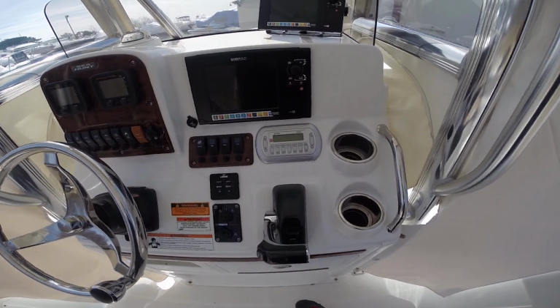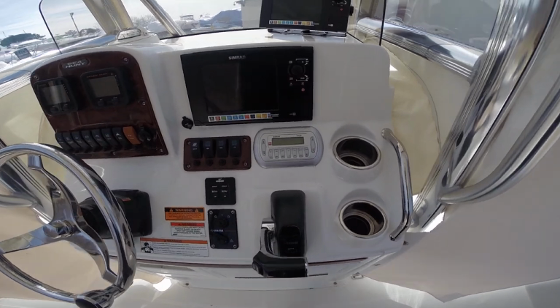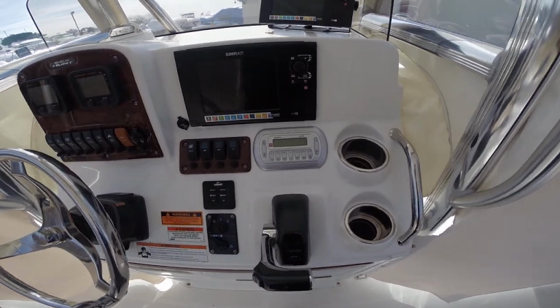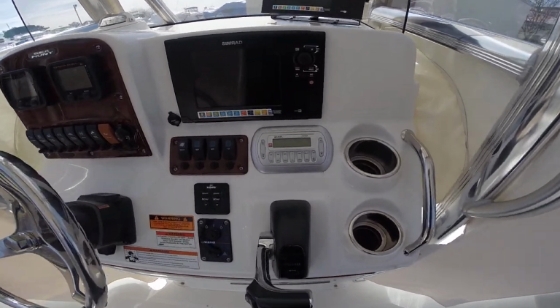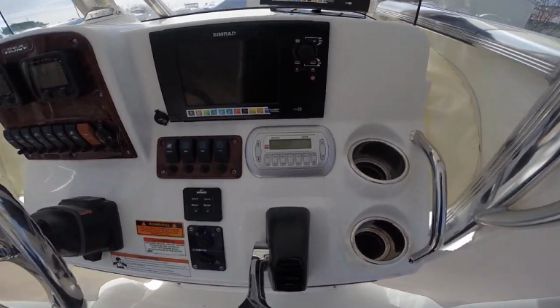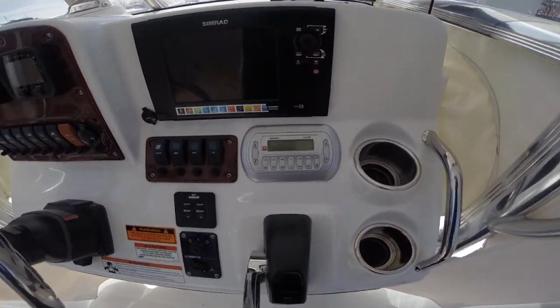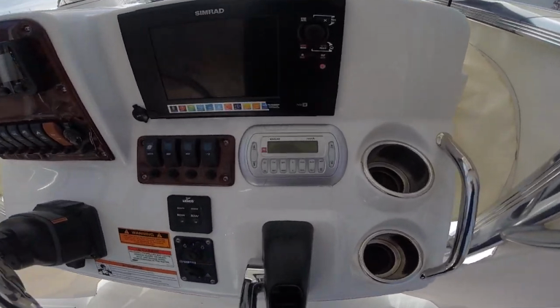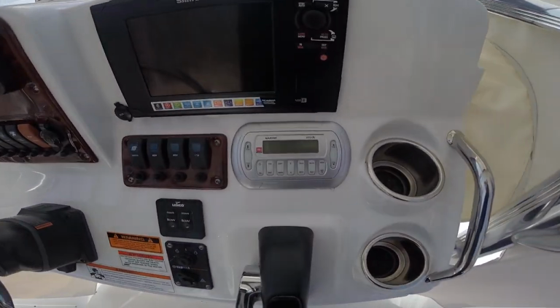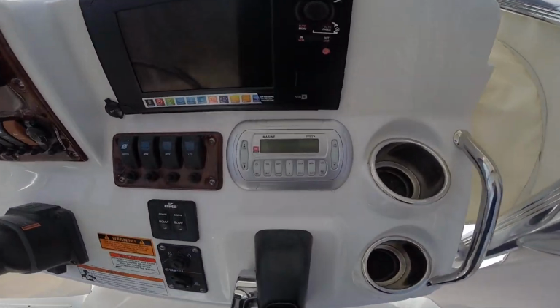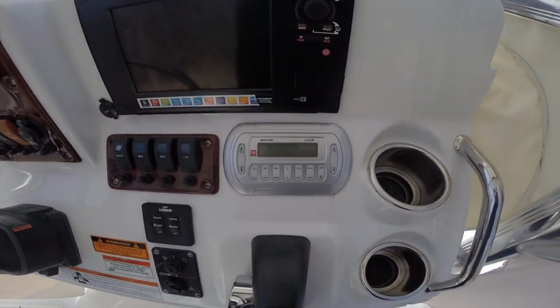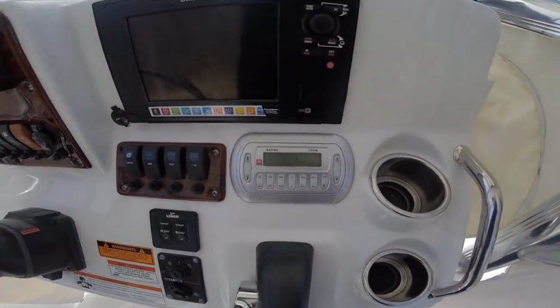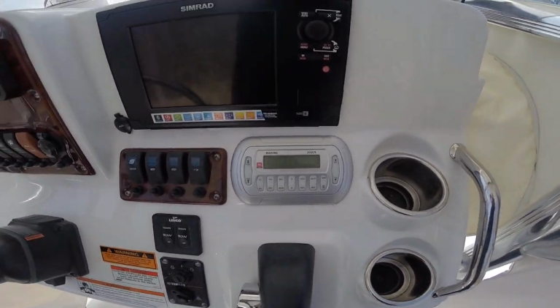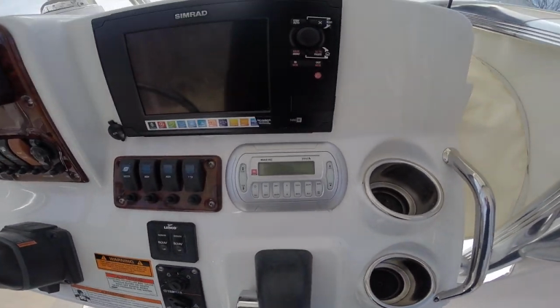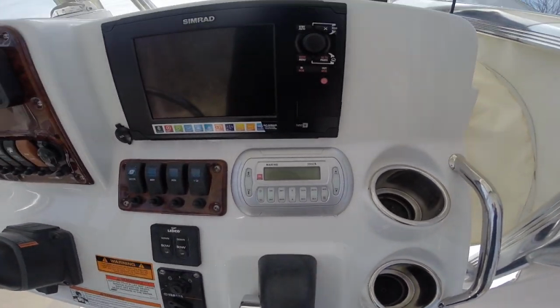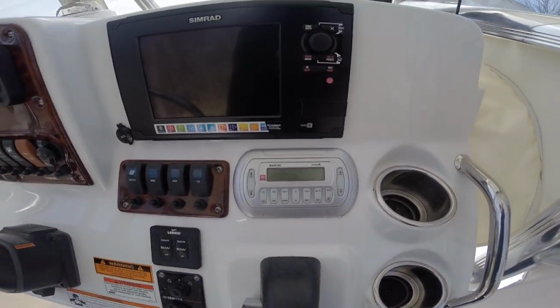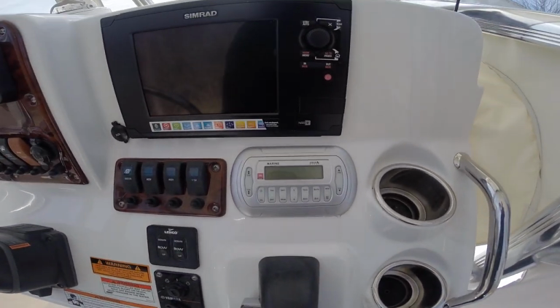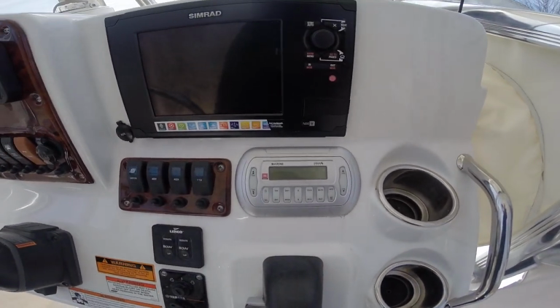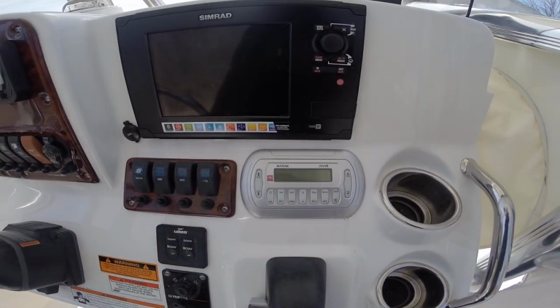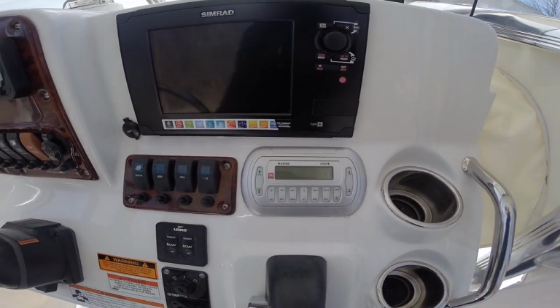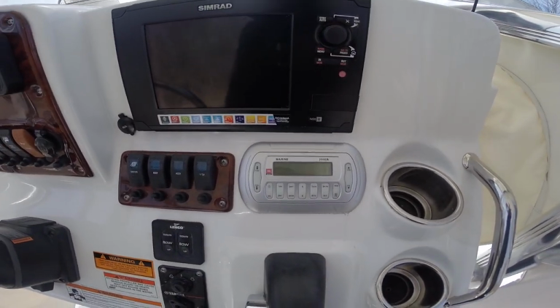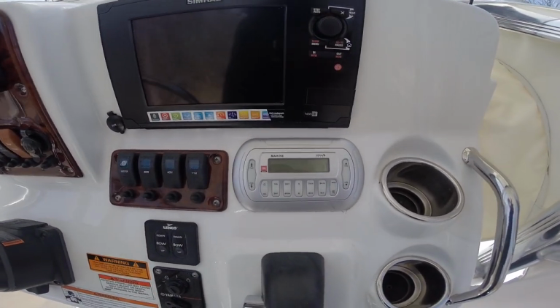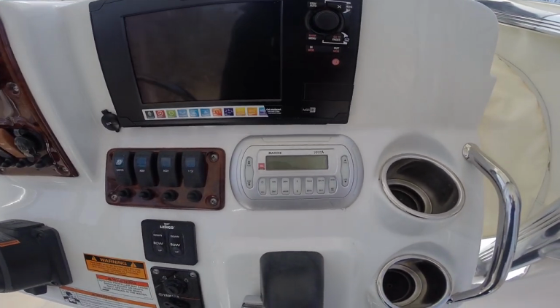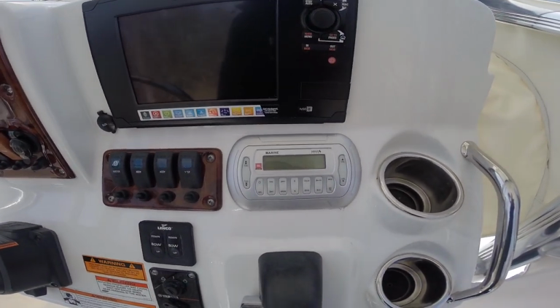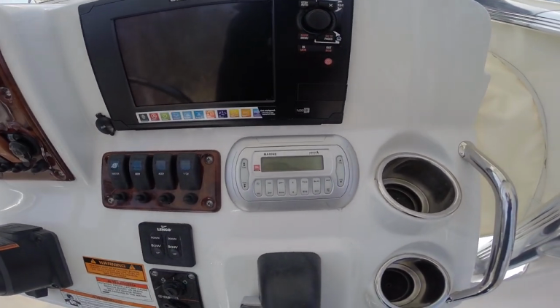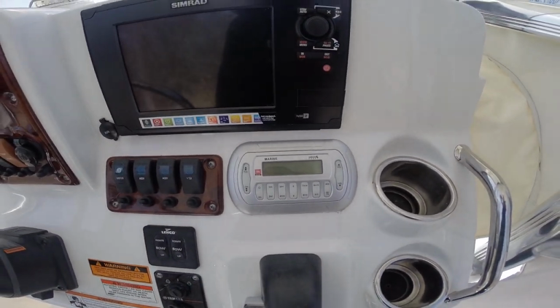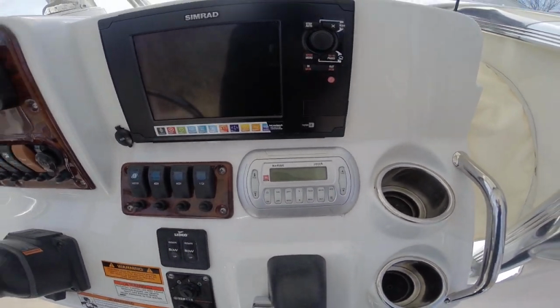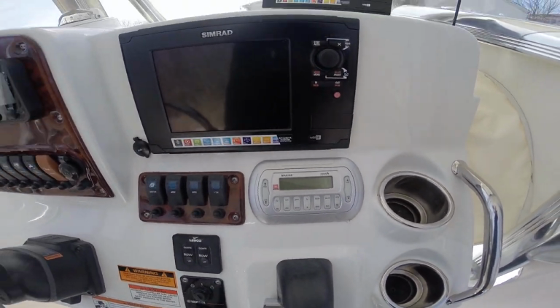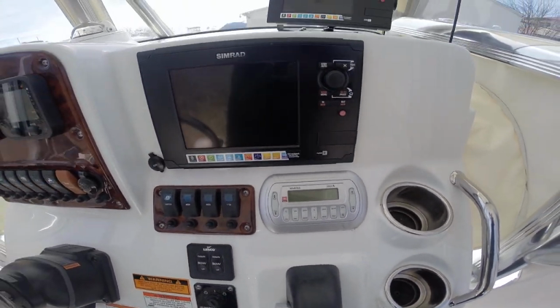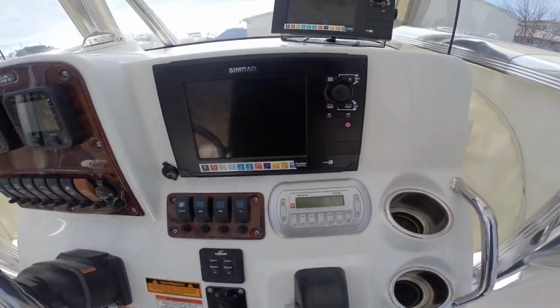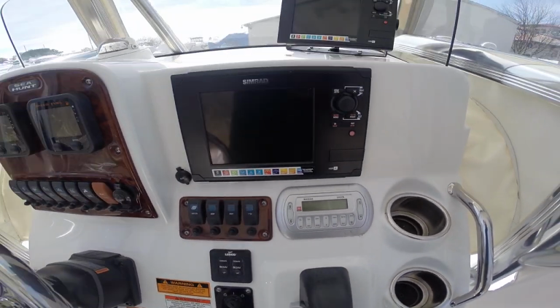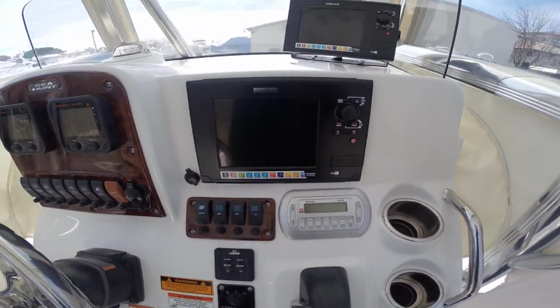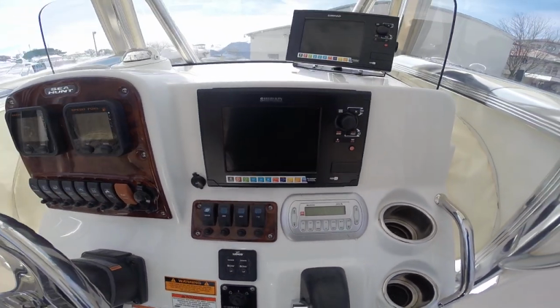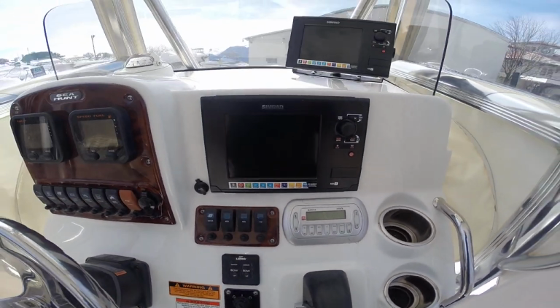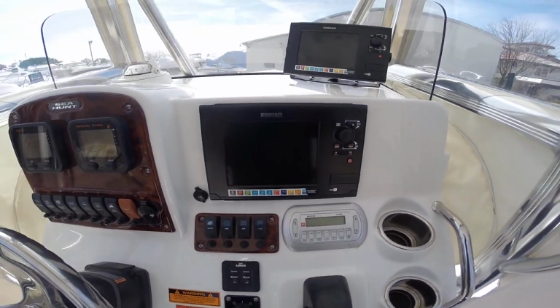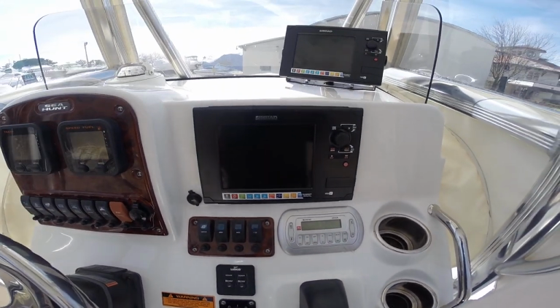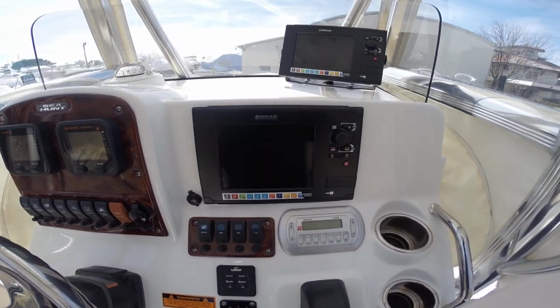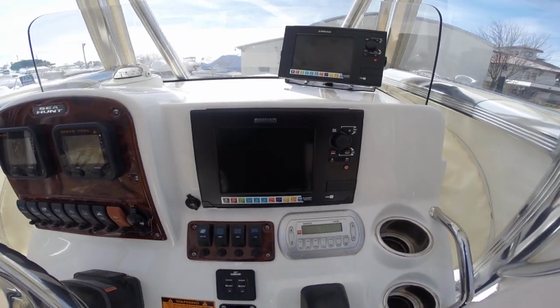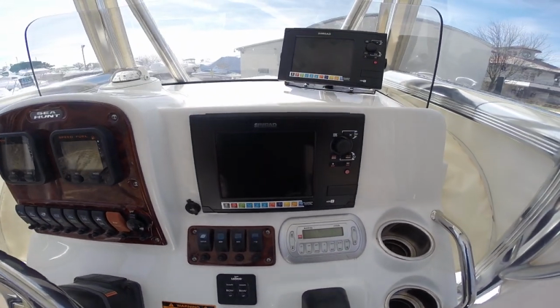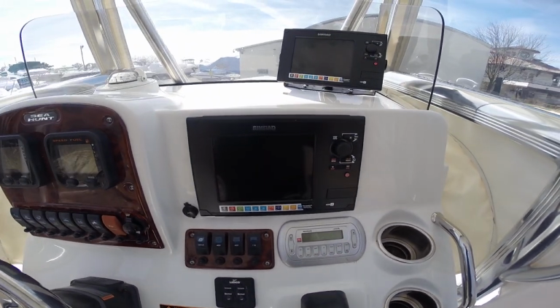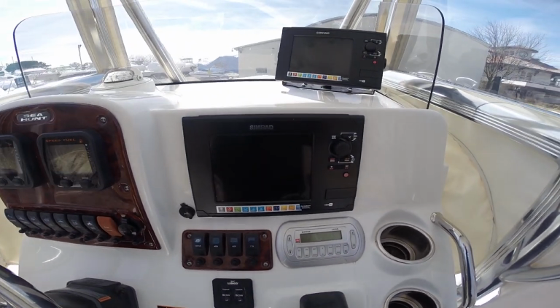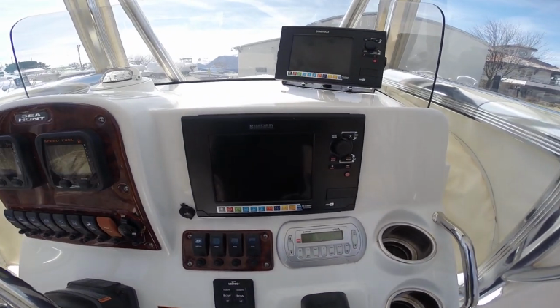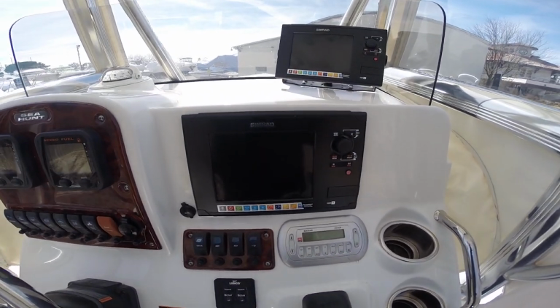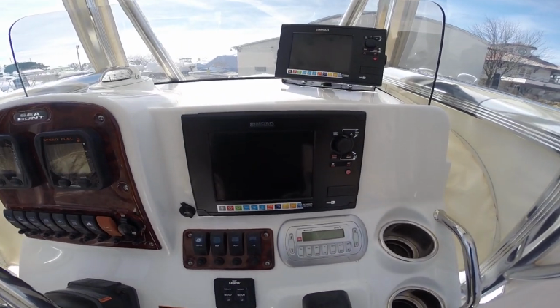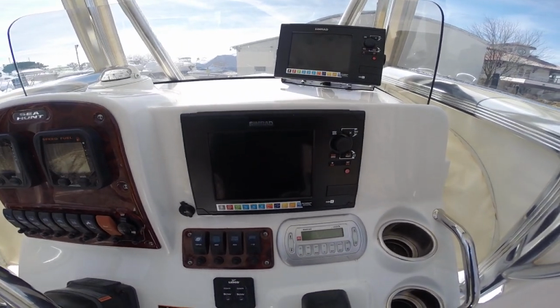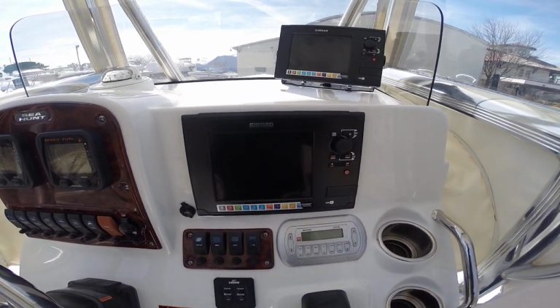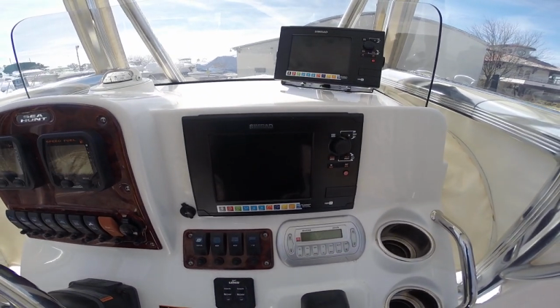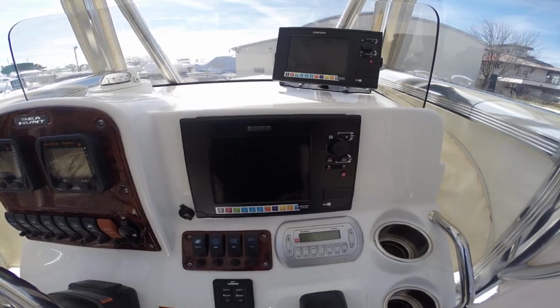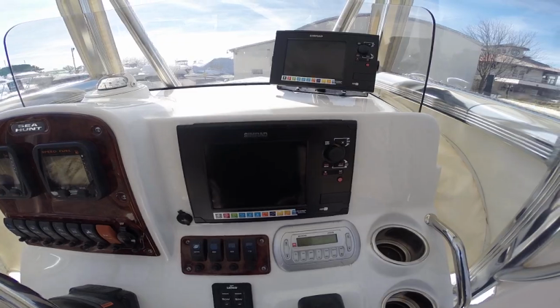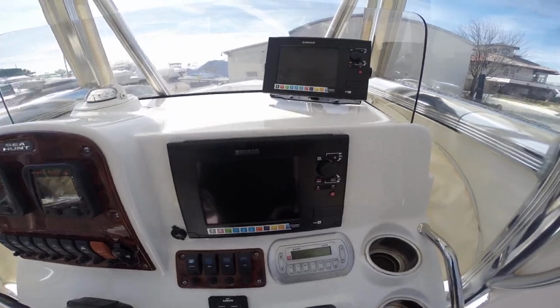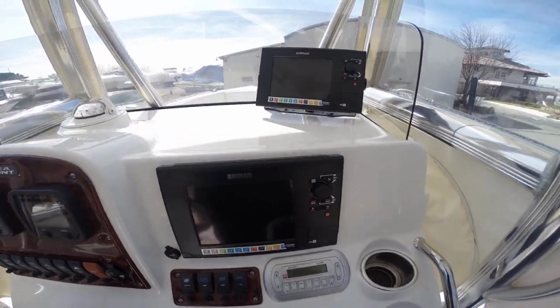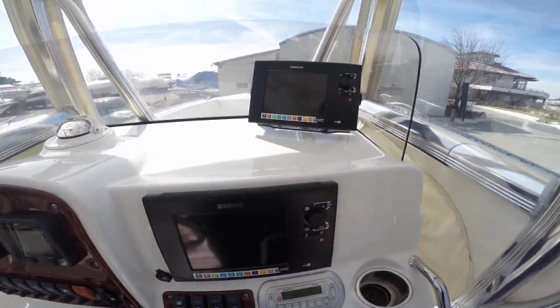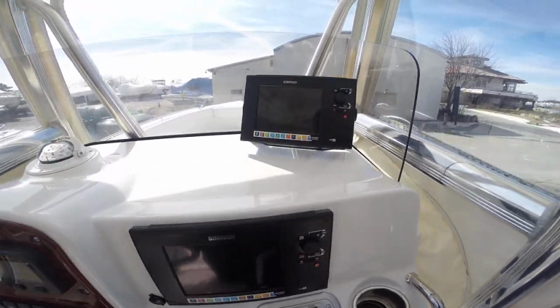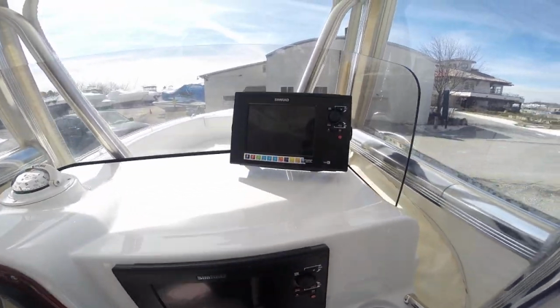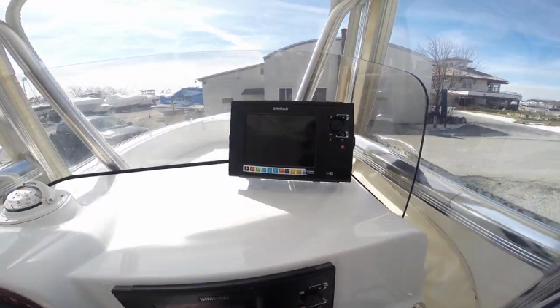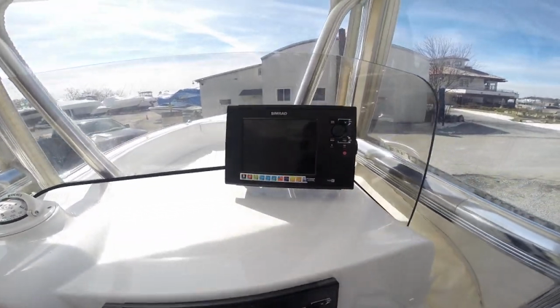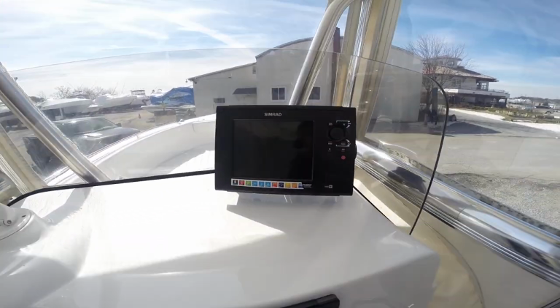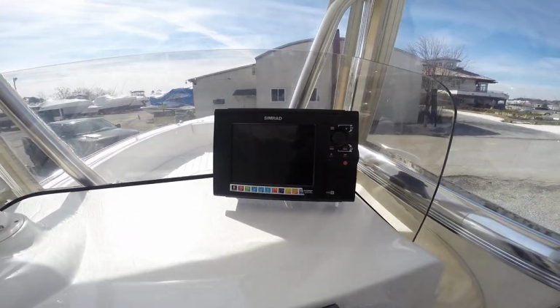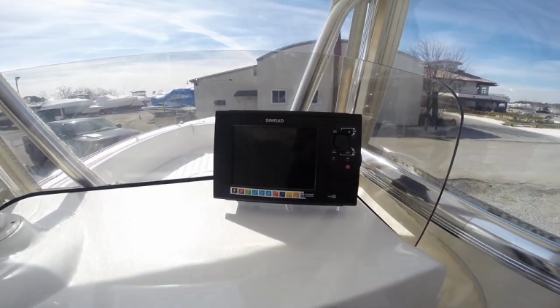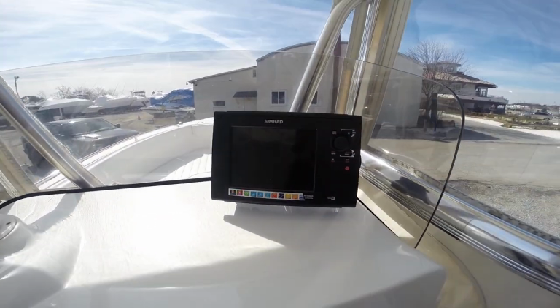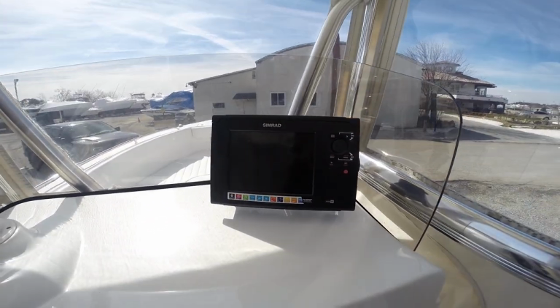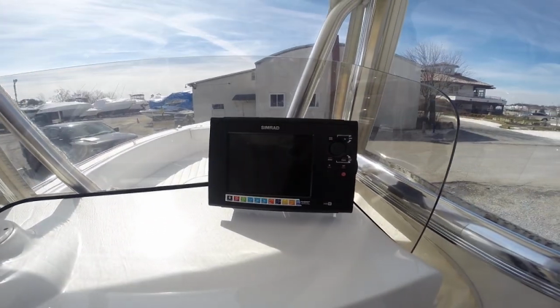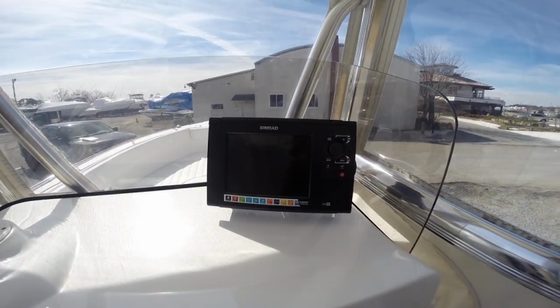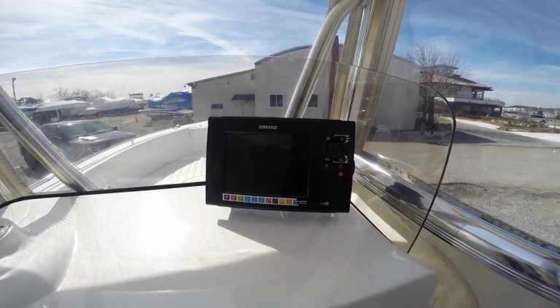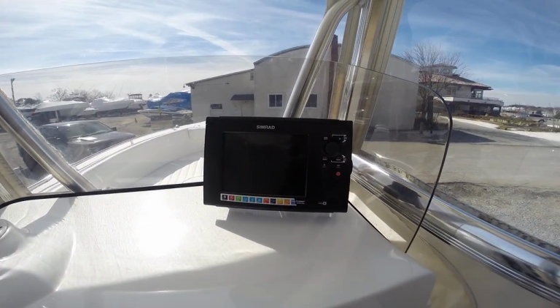JBL Marine radio, Sirius satellite ready. Simrad 8-inch screens, duals.